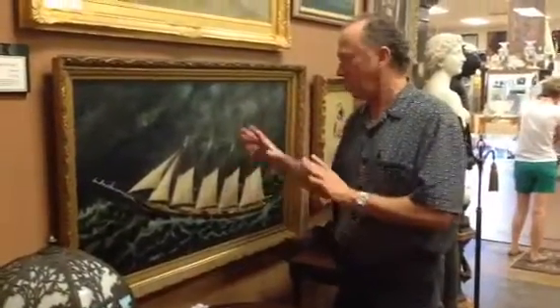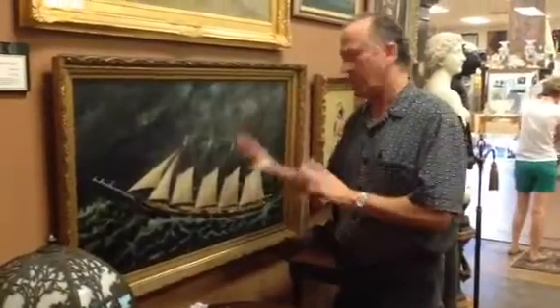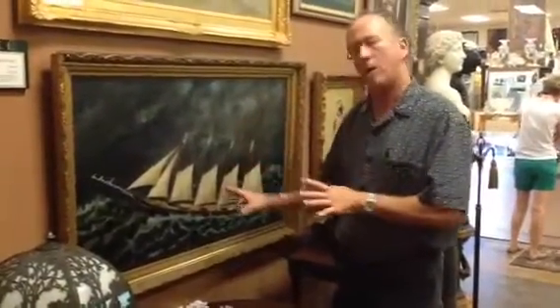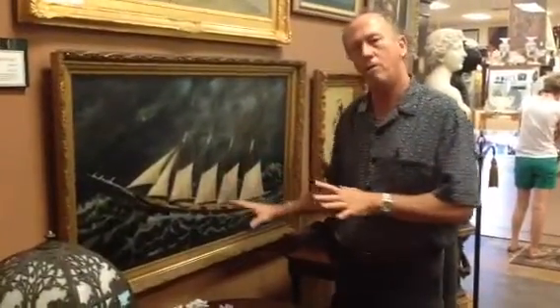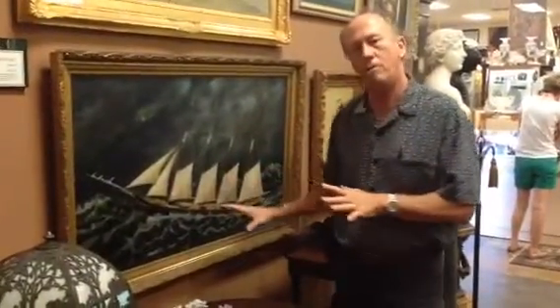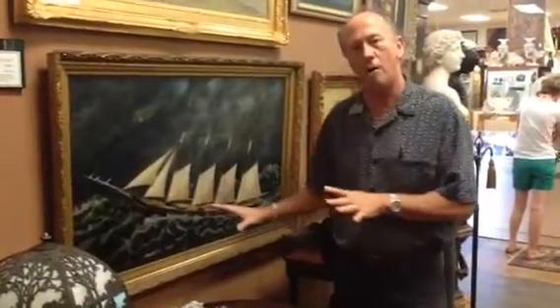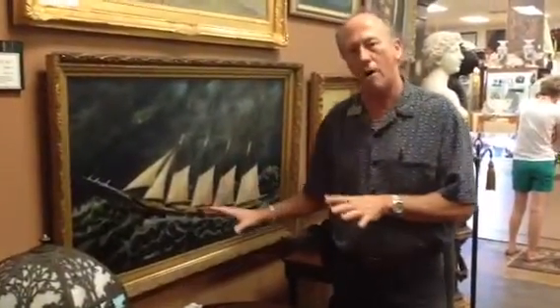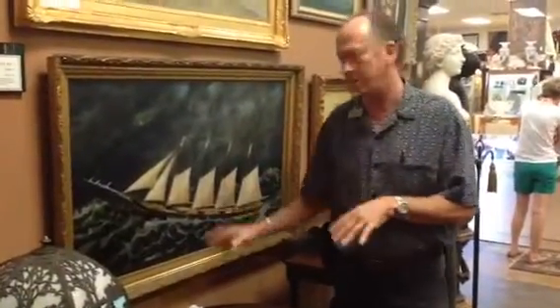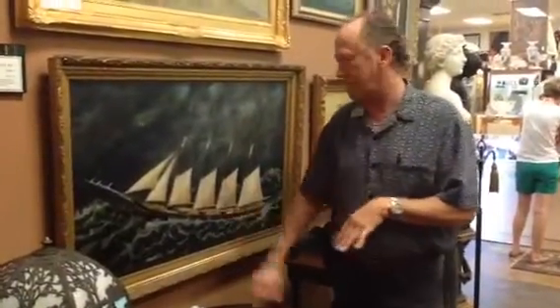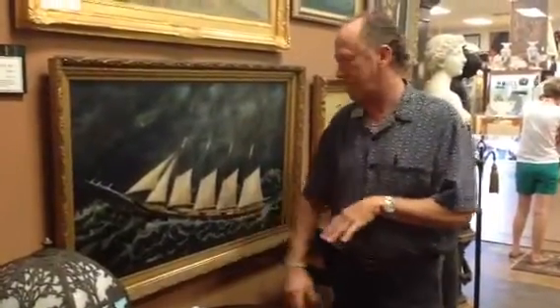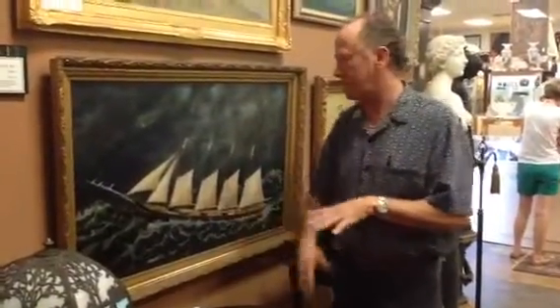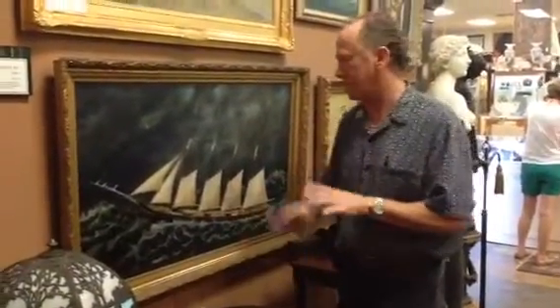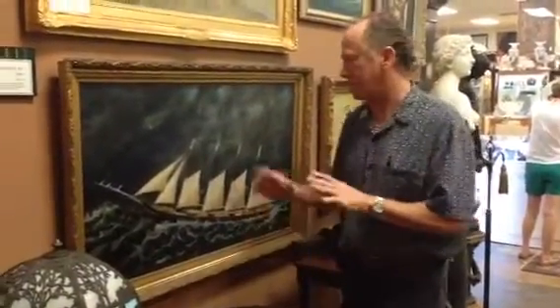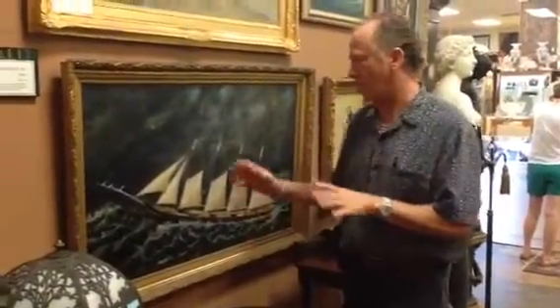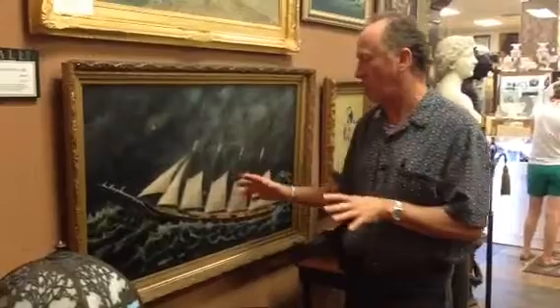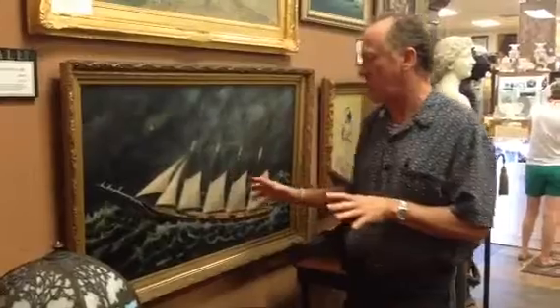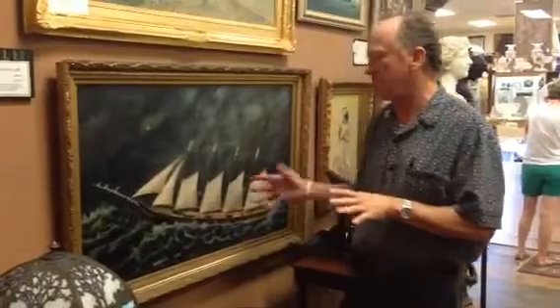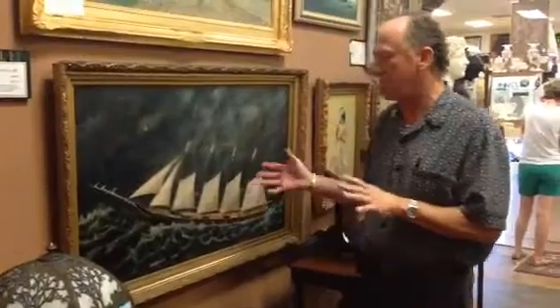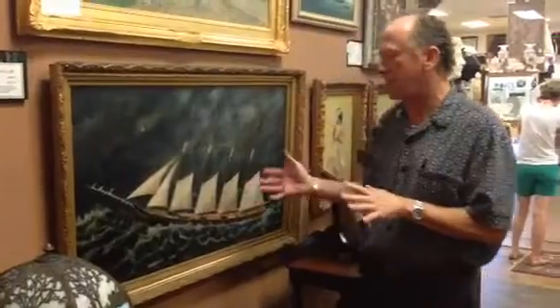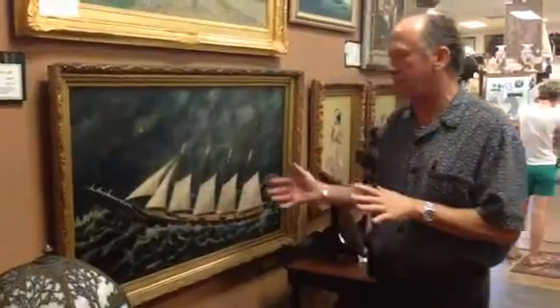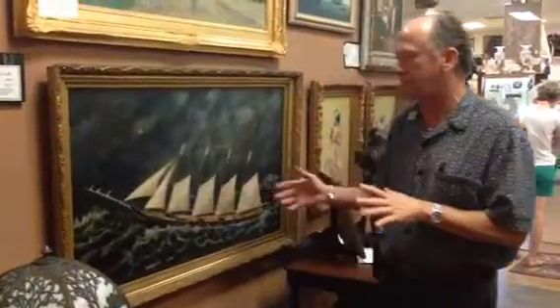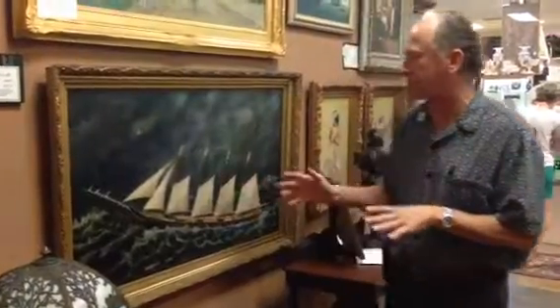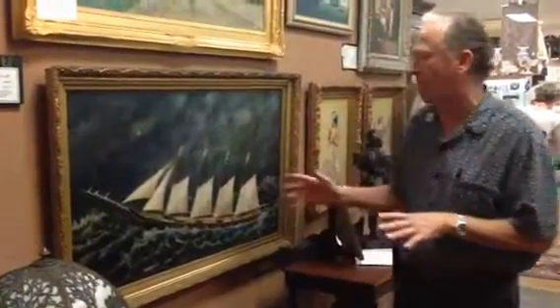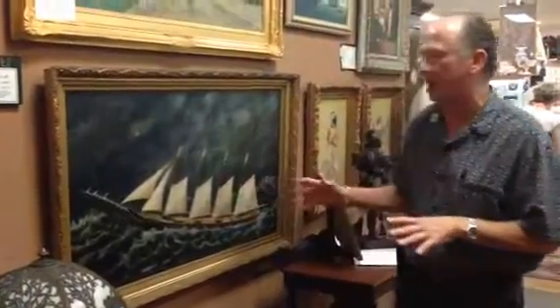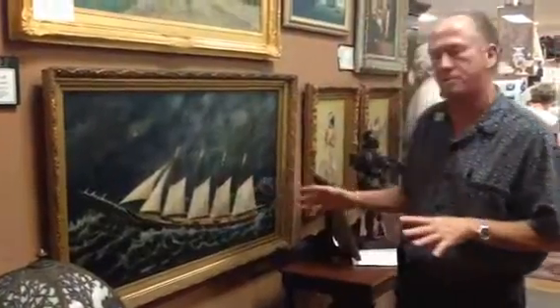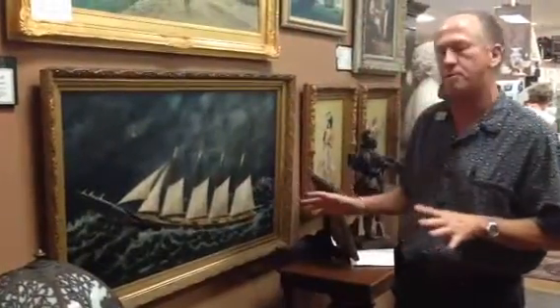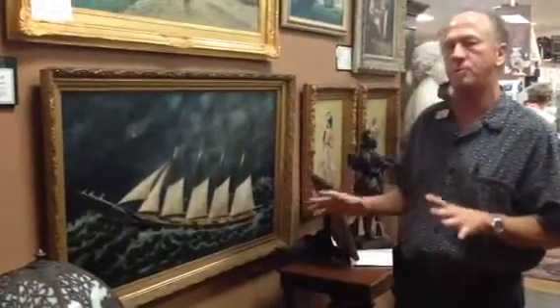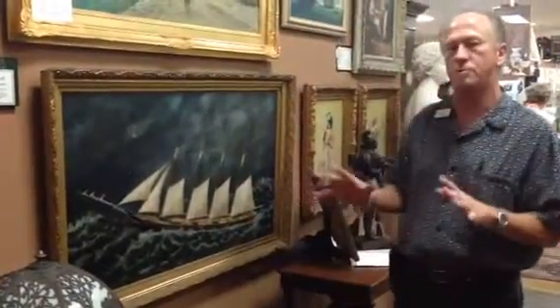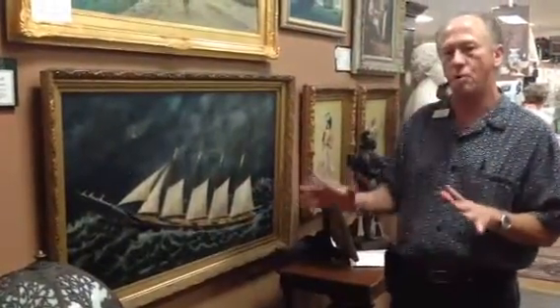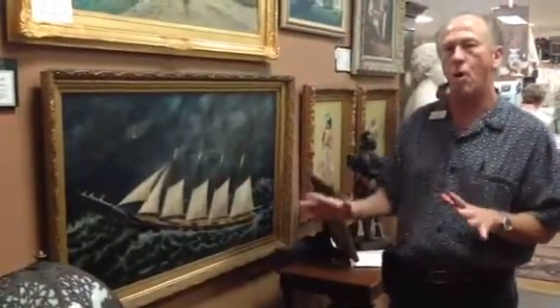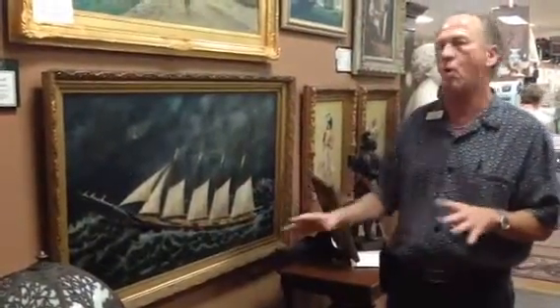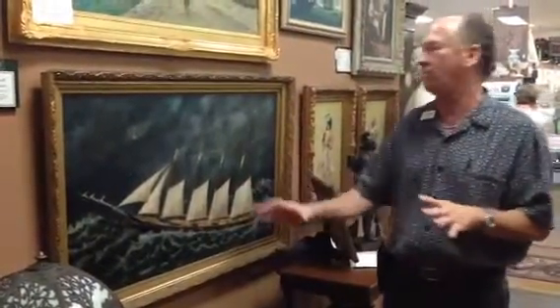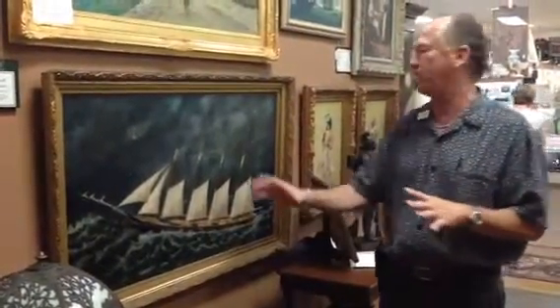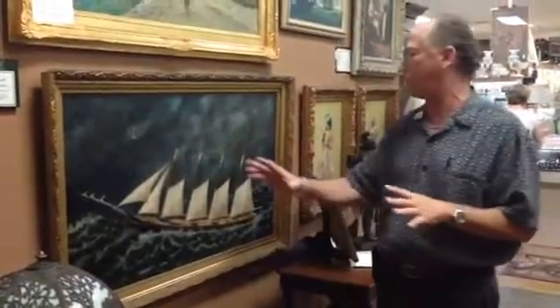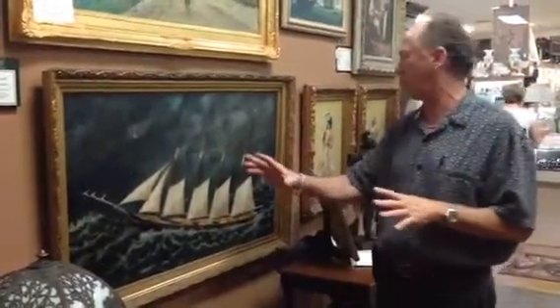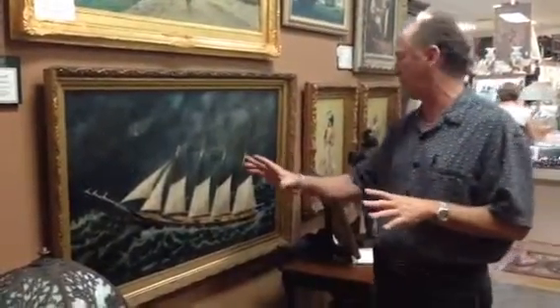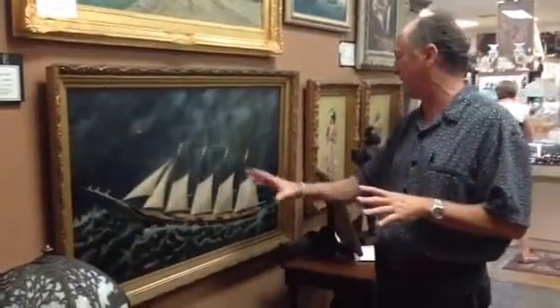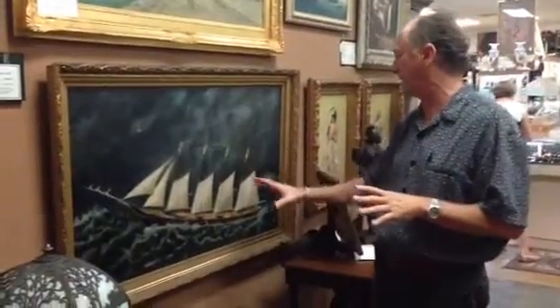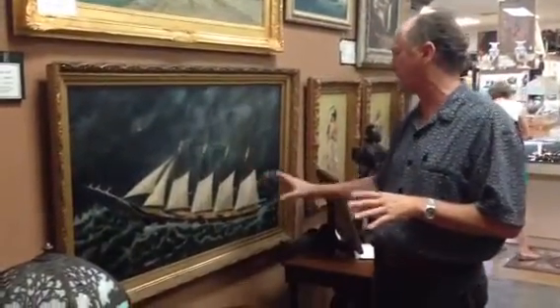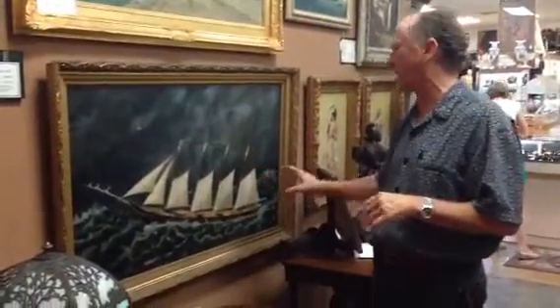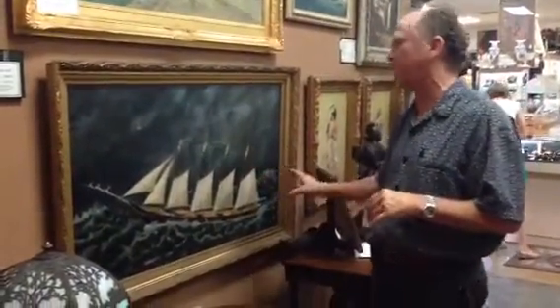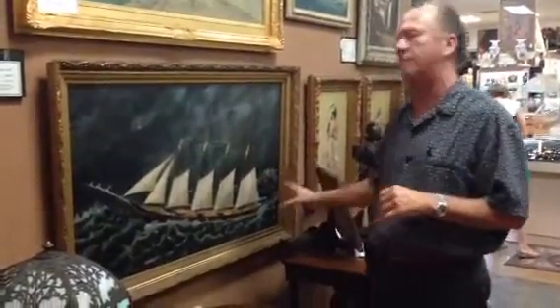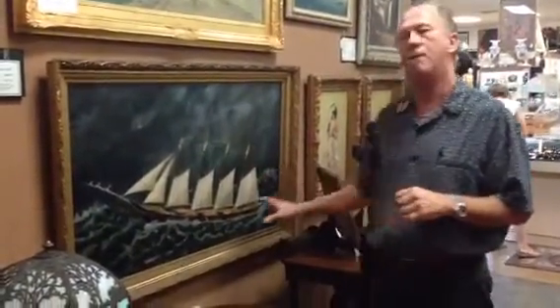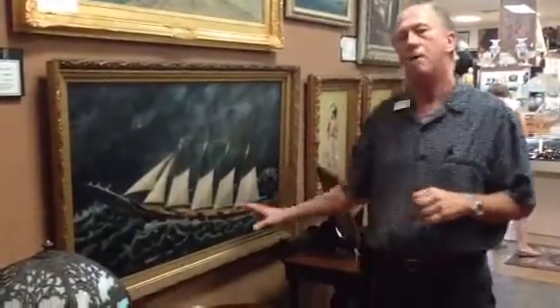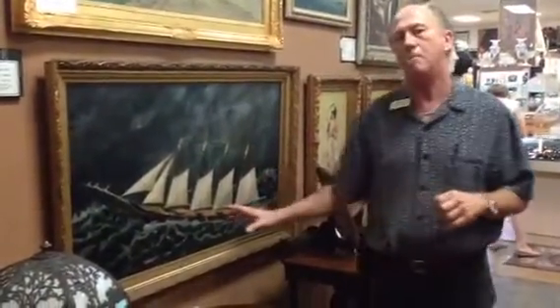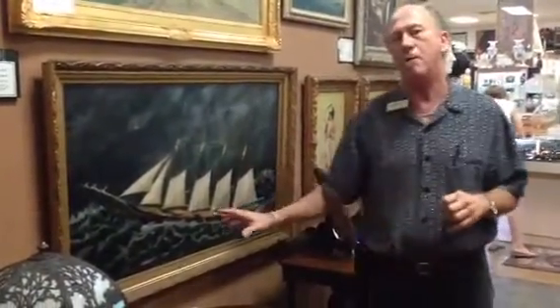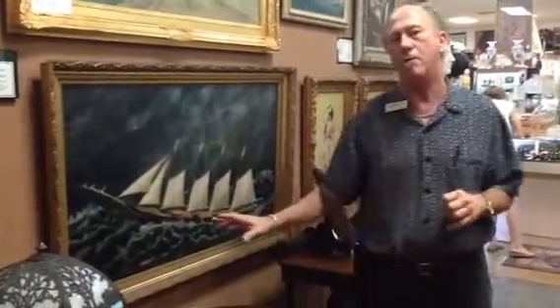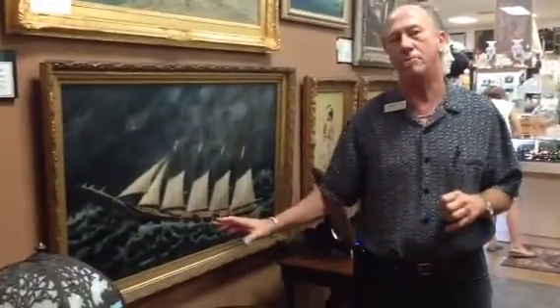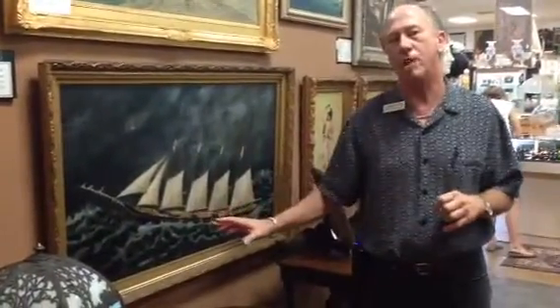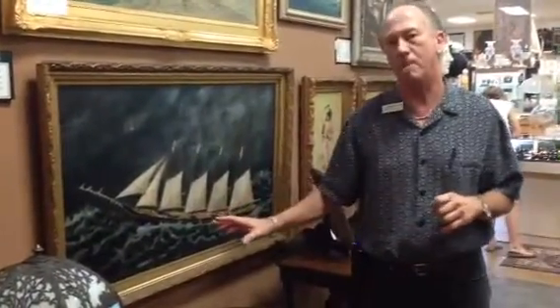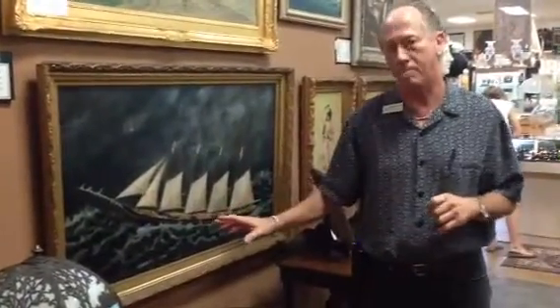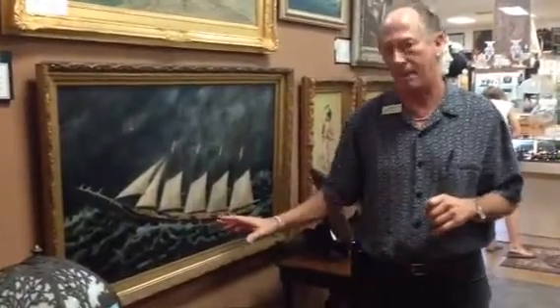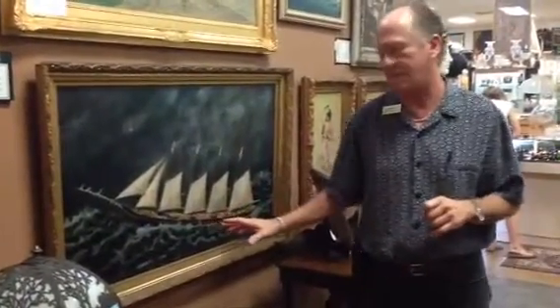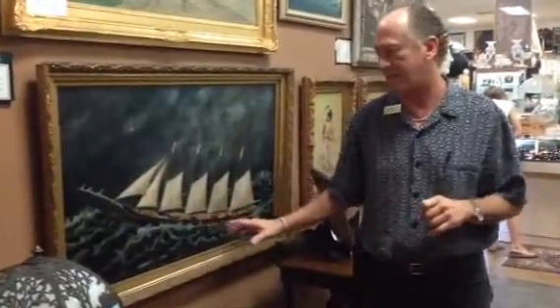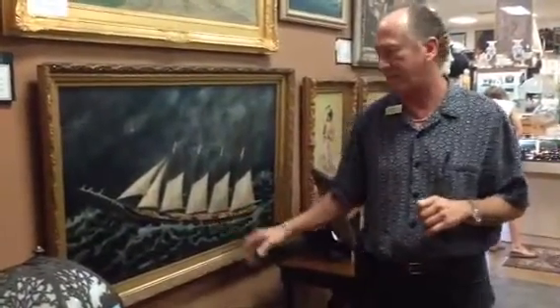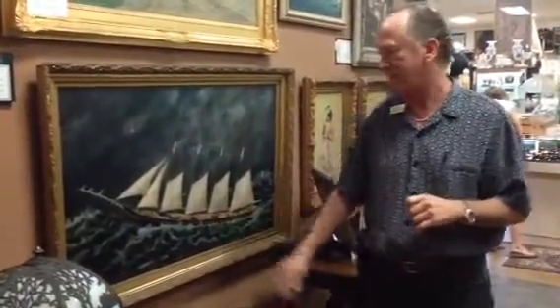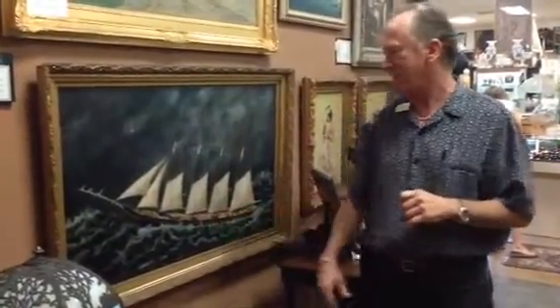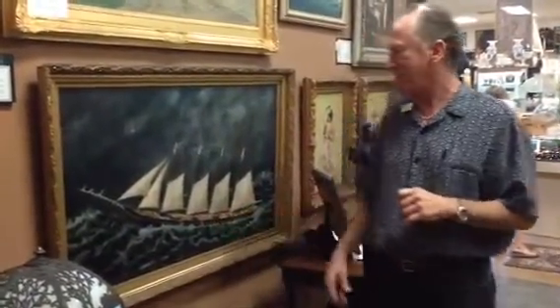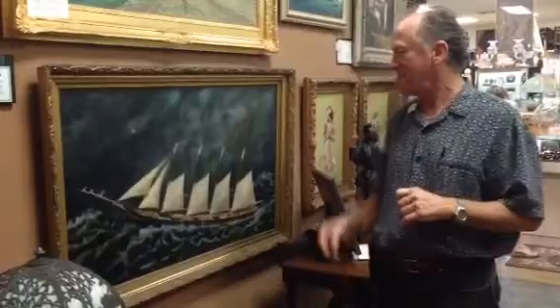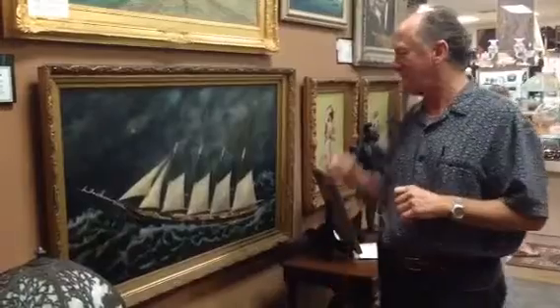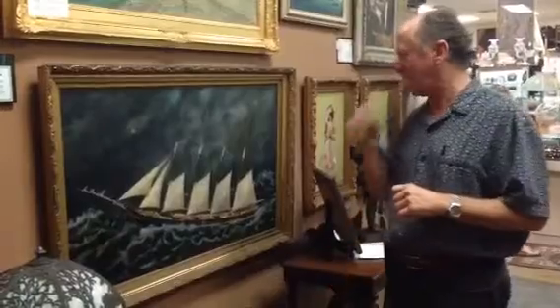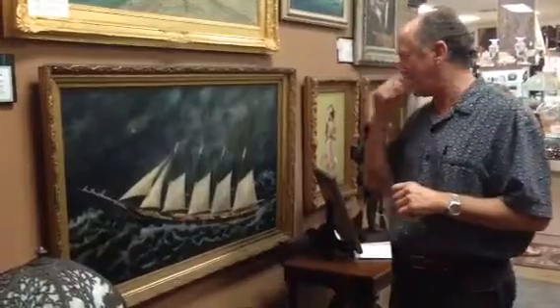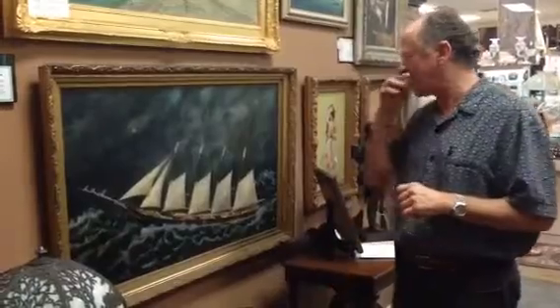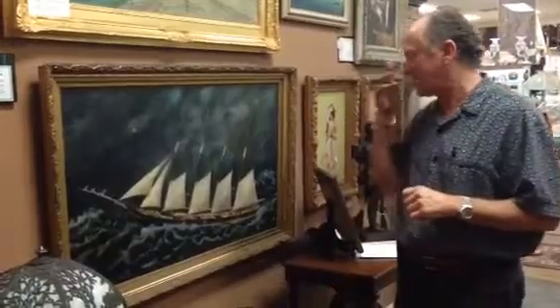We know who the artist is — it's William Pierce Stubbs, who was known for these kinds of maritime paintings.